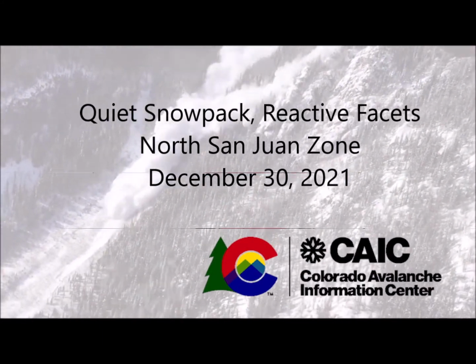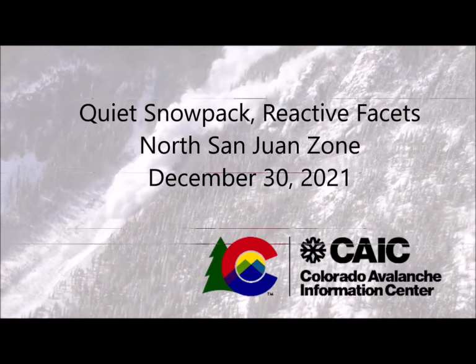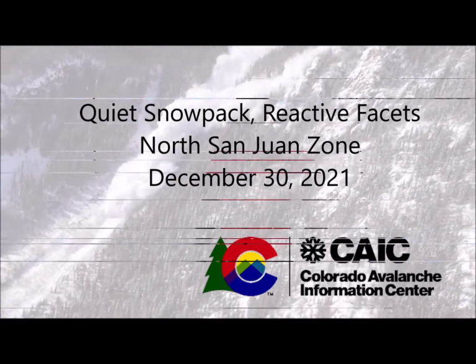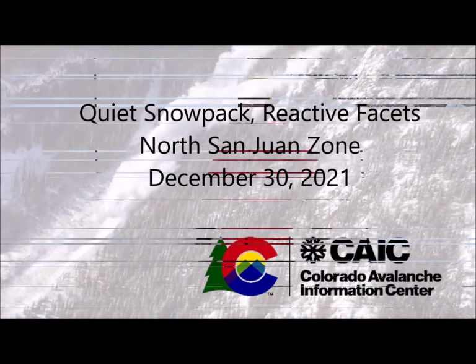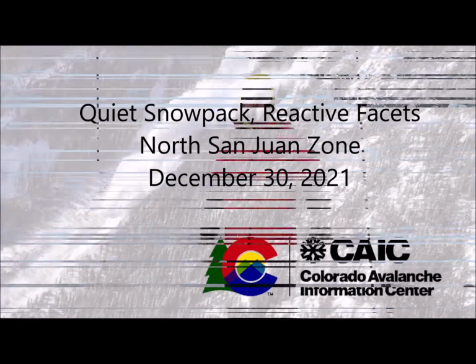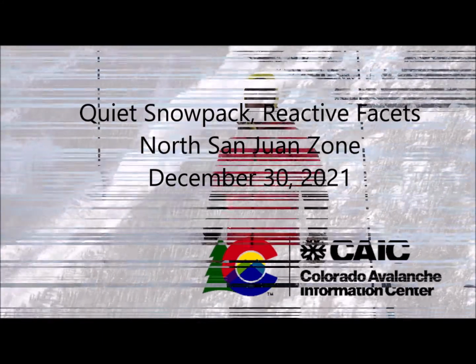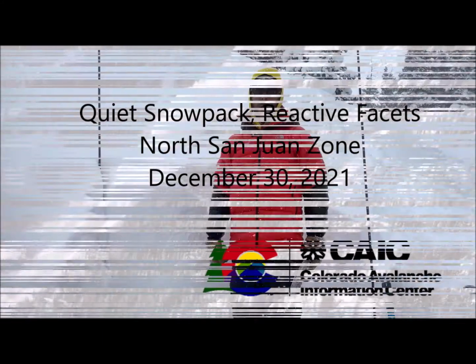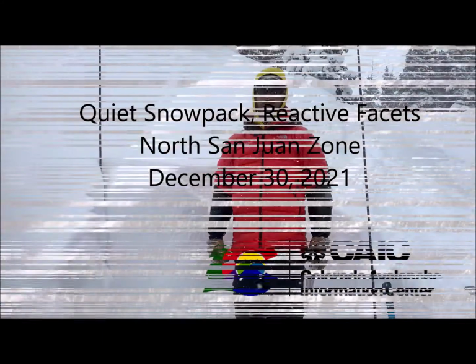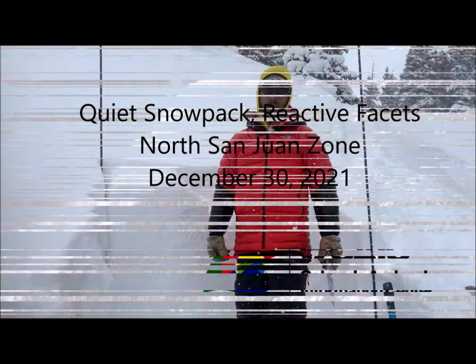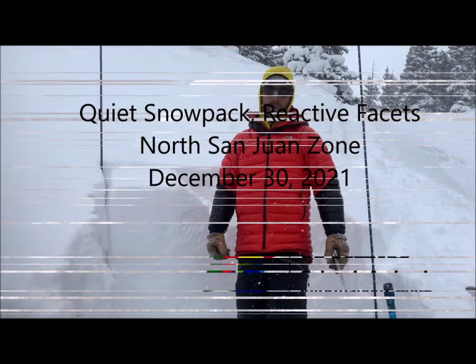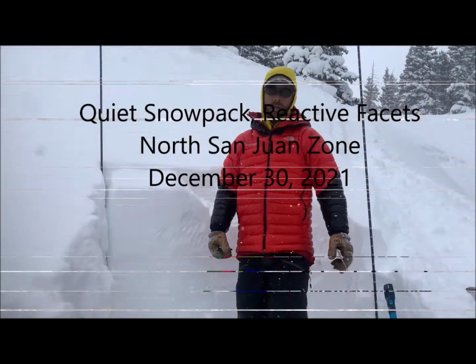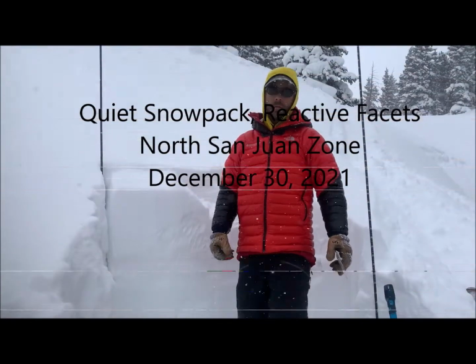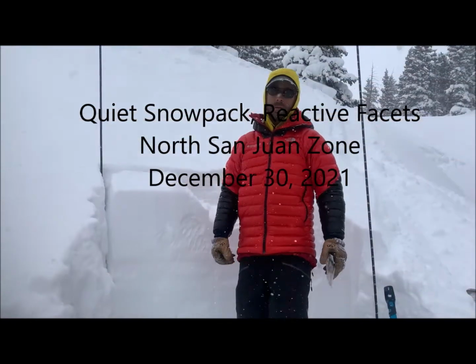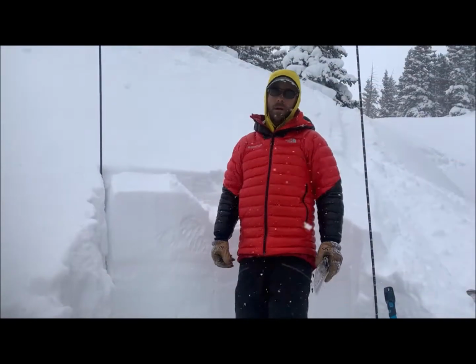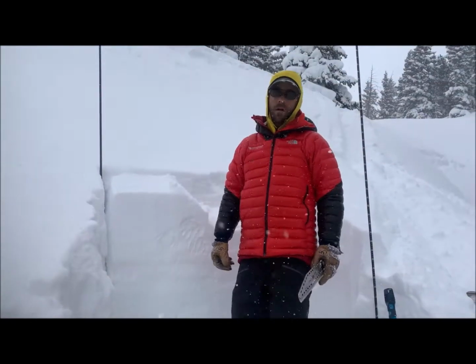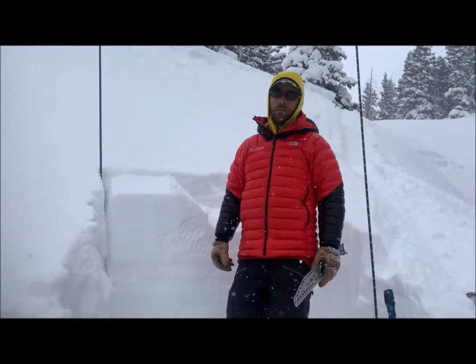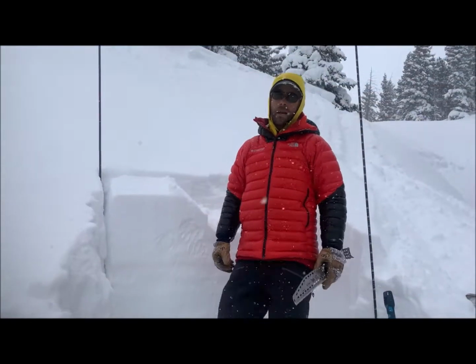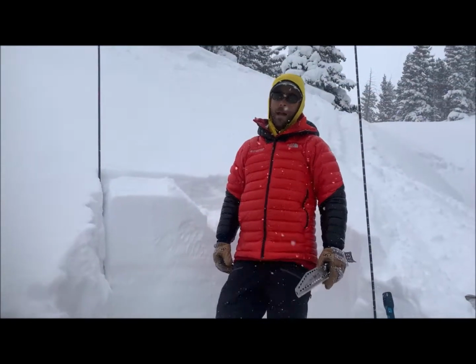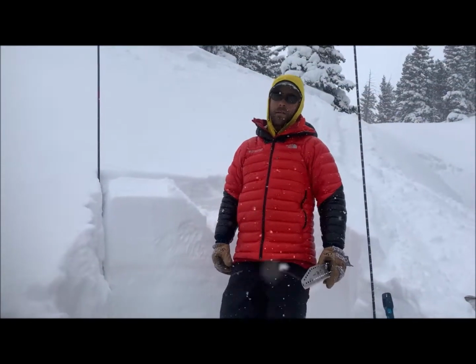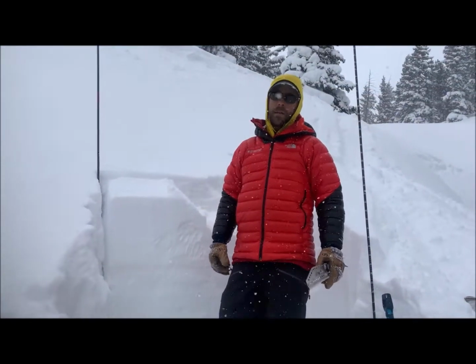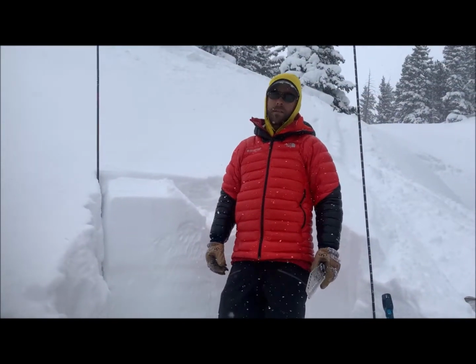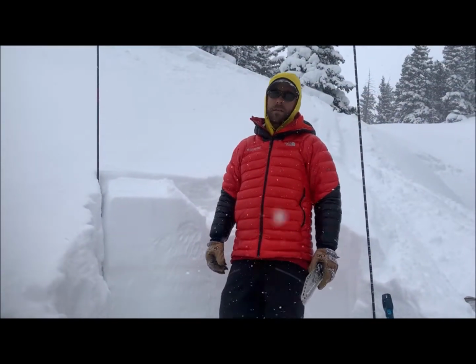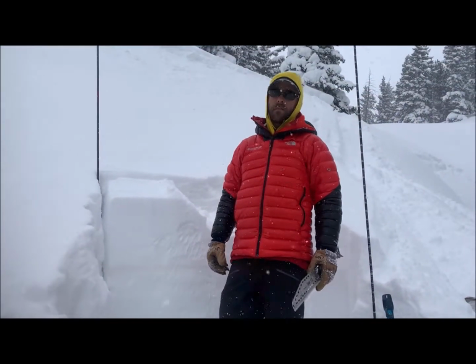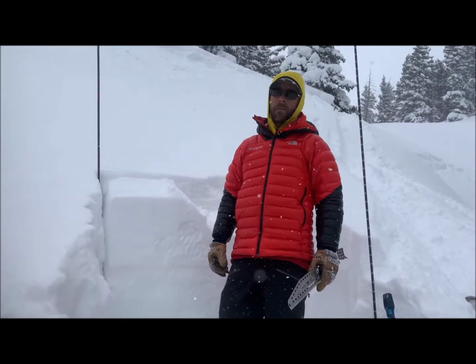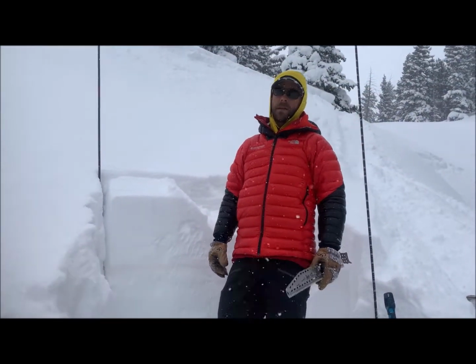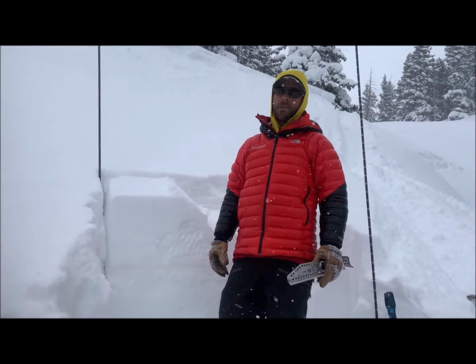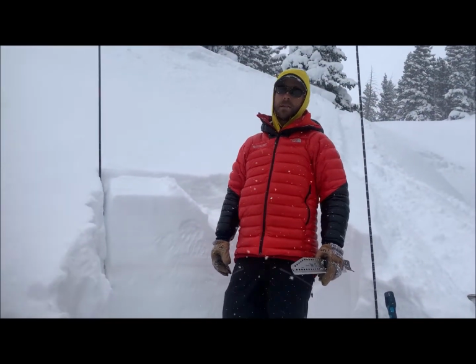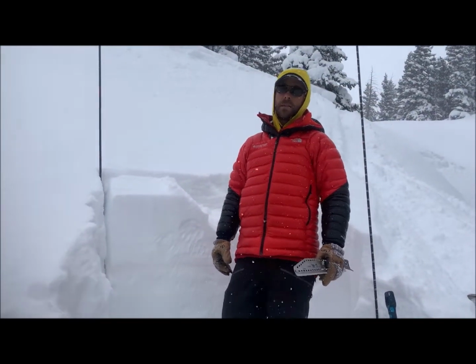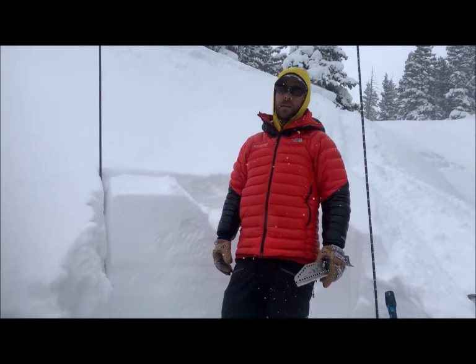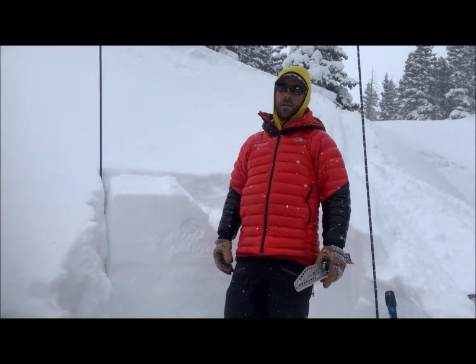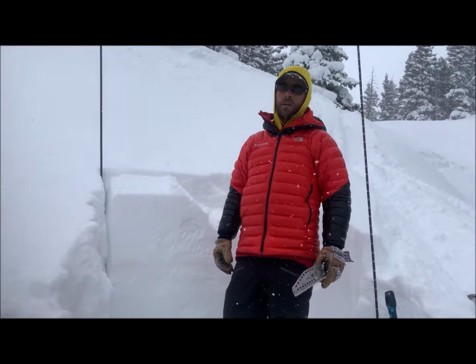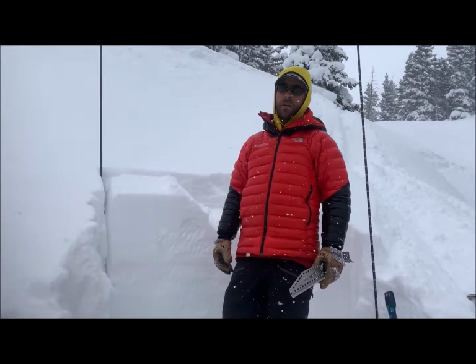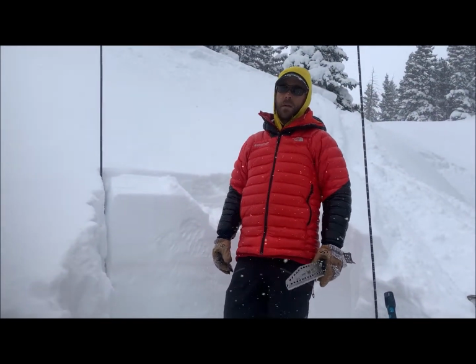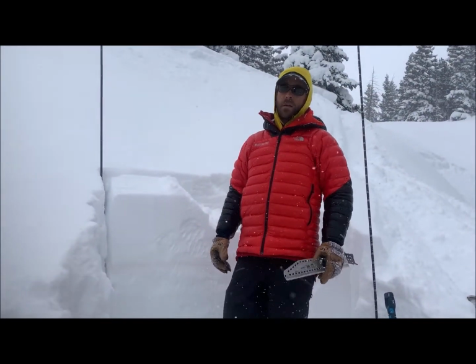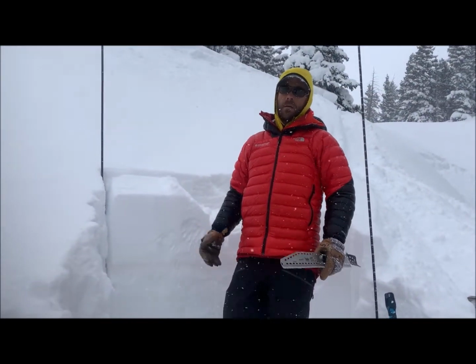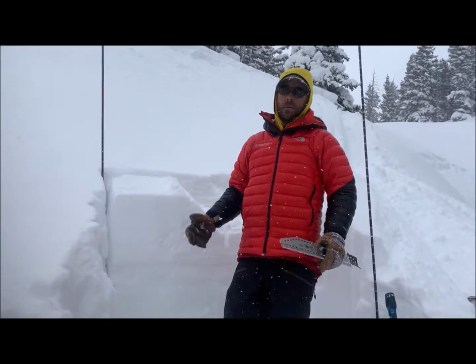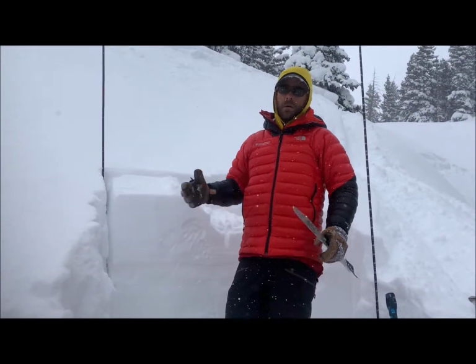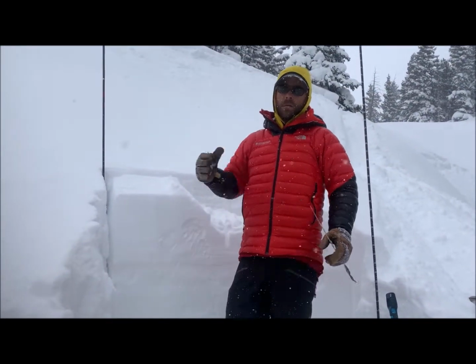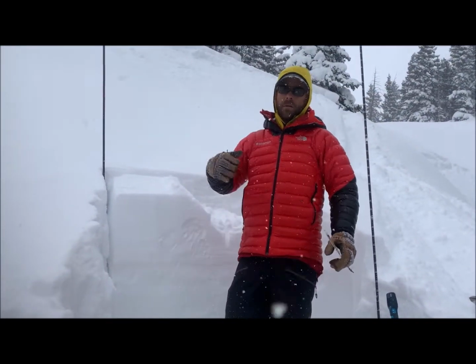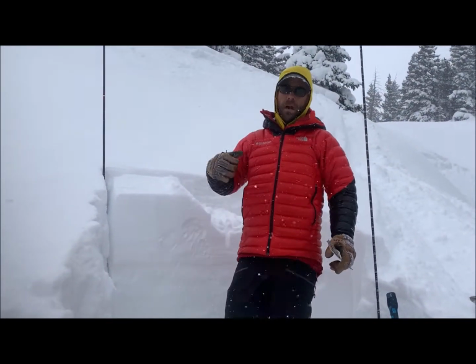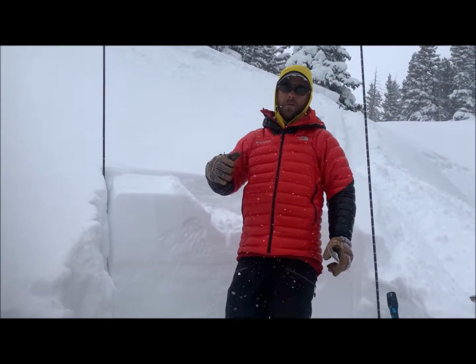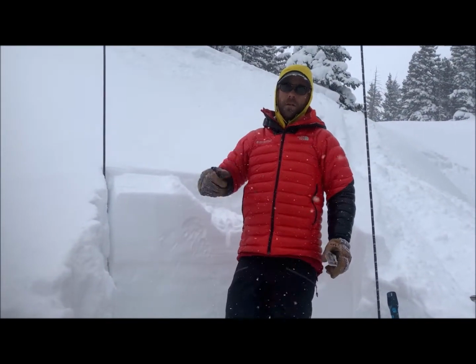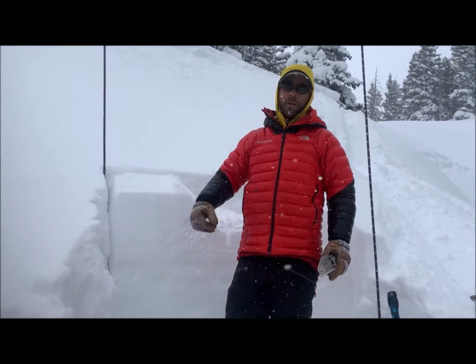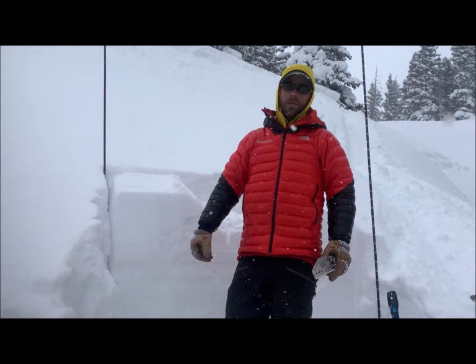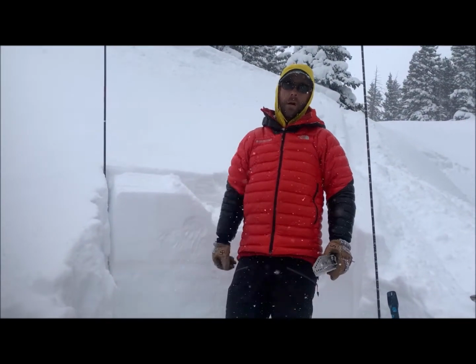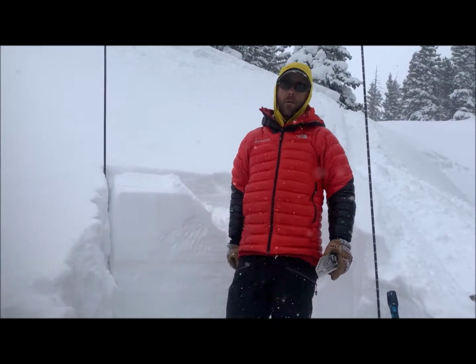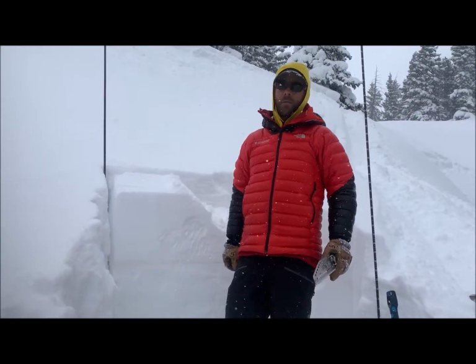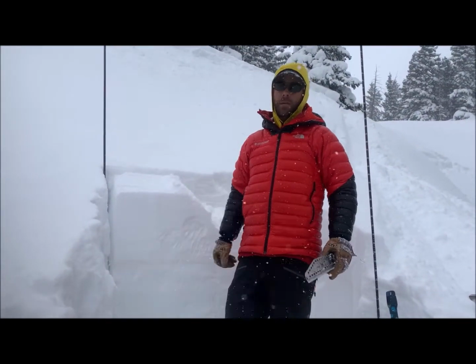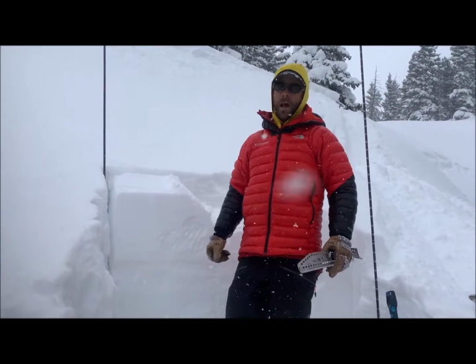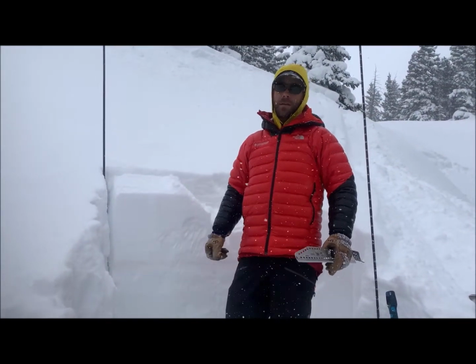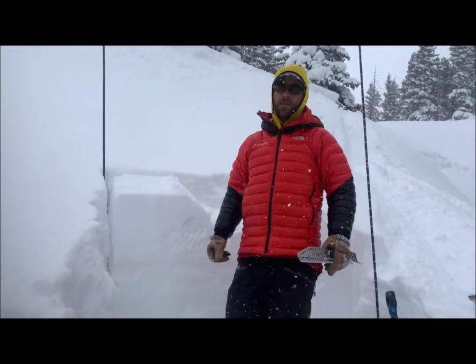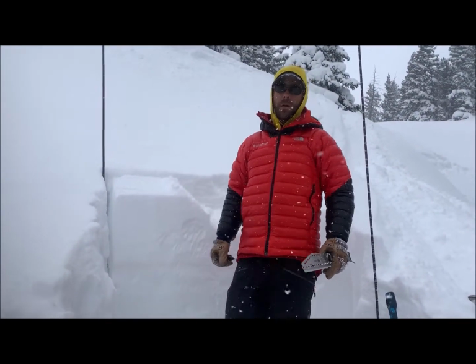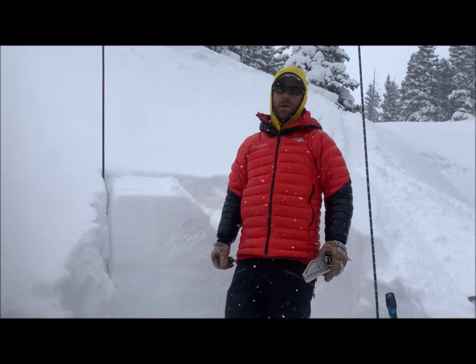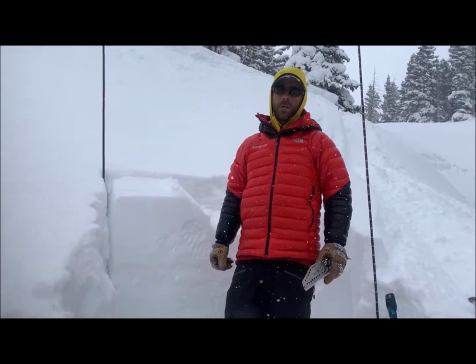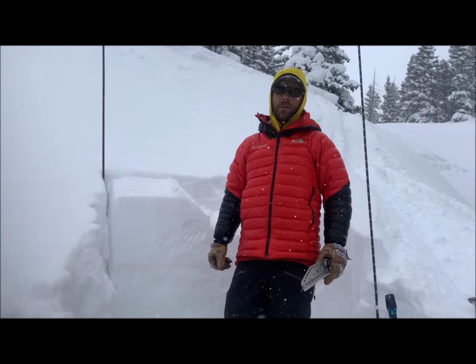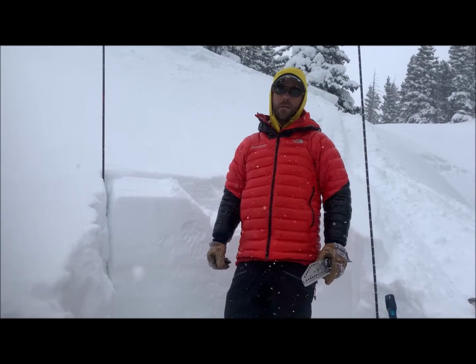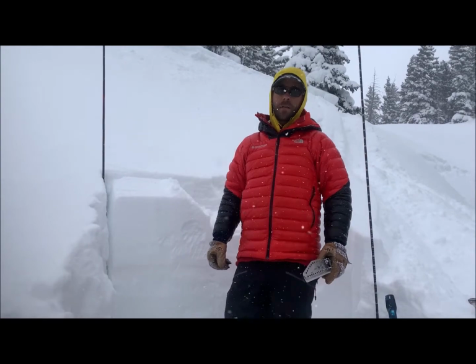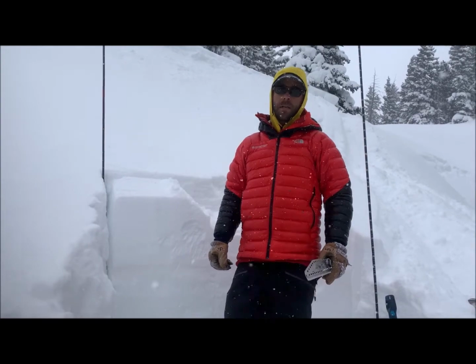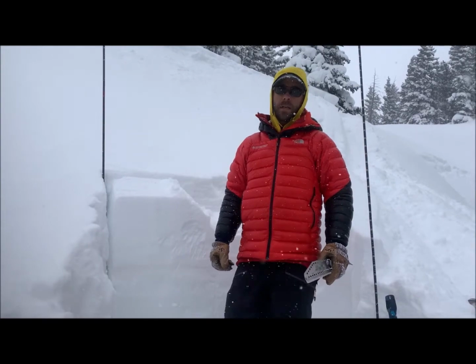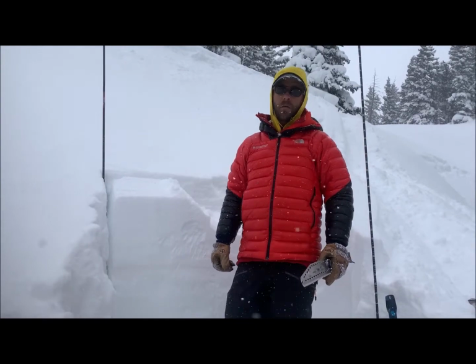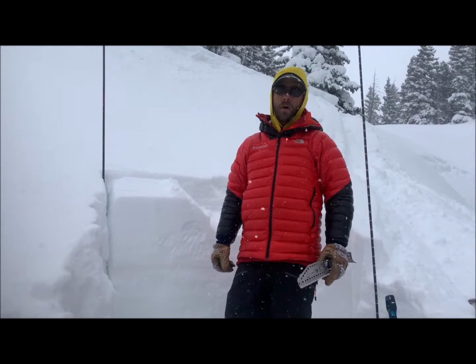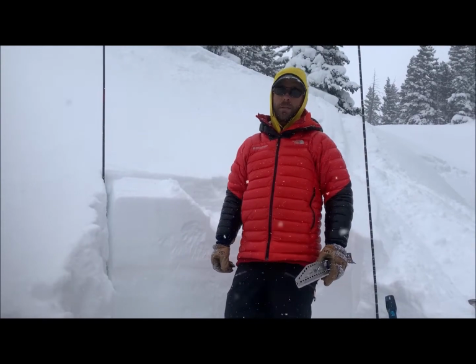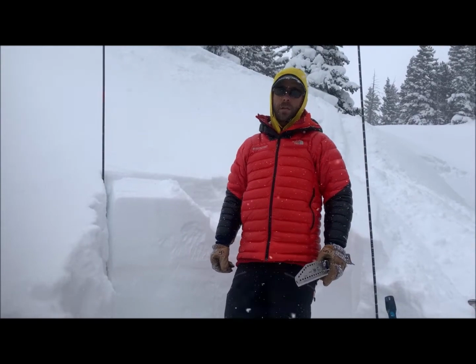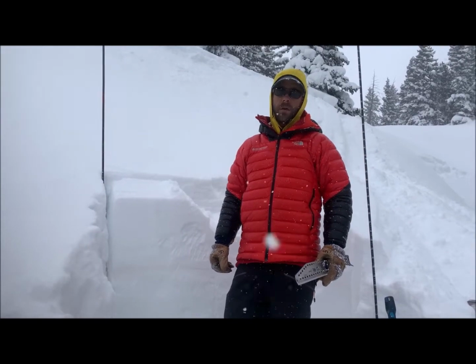Hey everyone, Chris here with the Colorado Avalanche Information Center. We're traveling near the Ophir Pass Road in the North San Juan Zone.